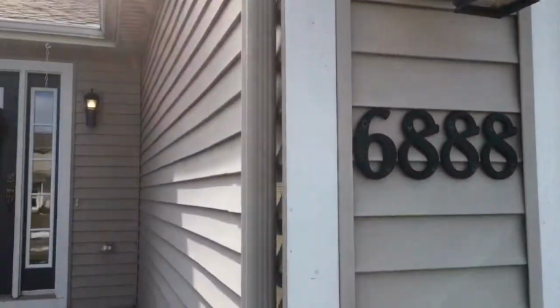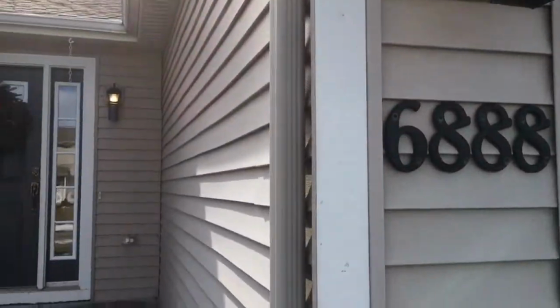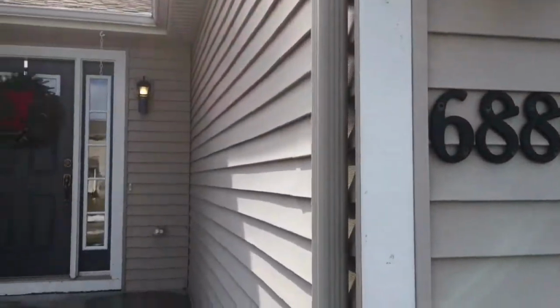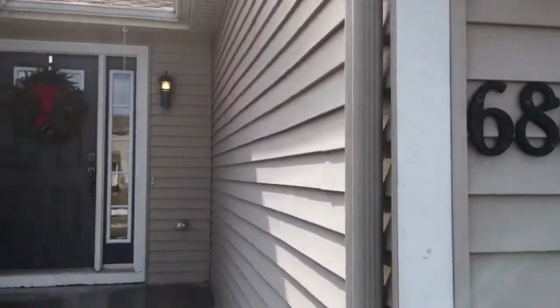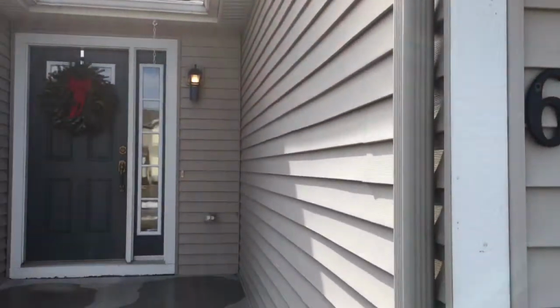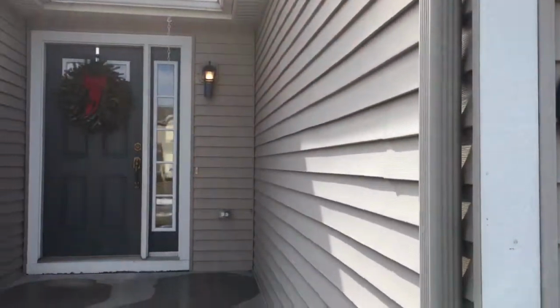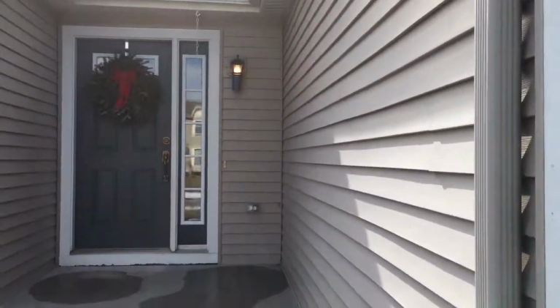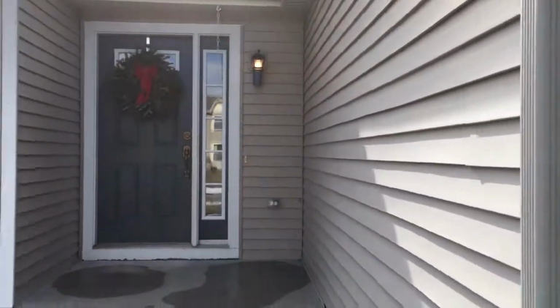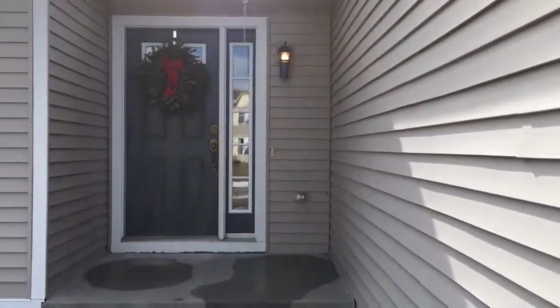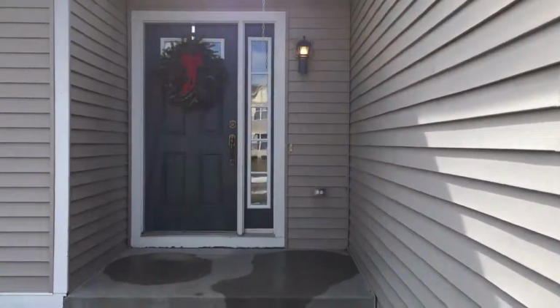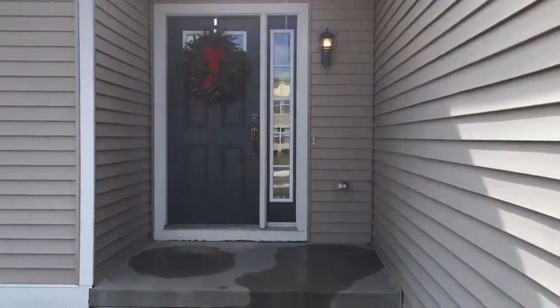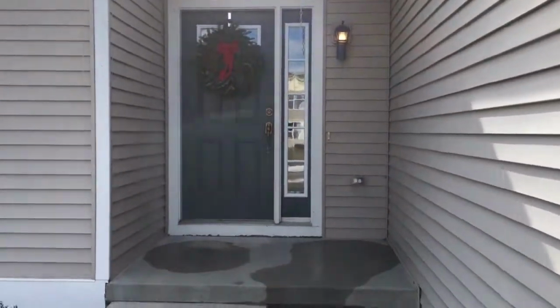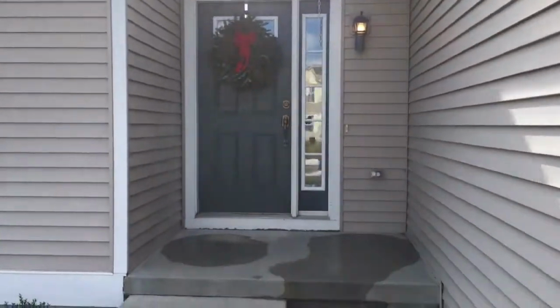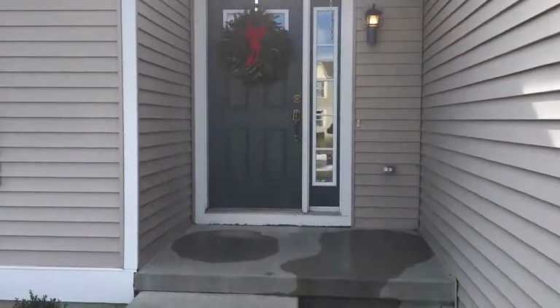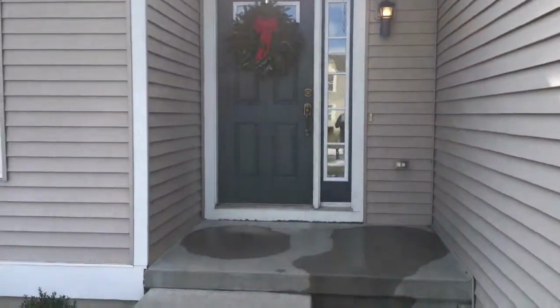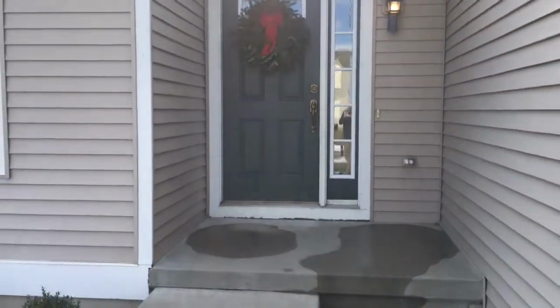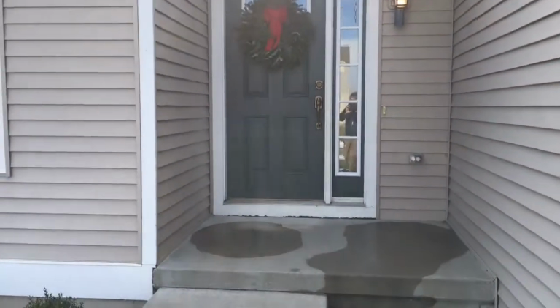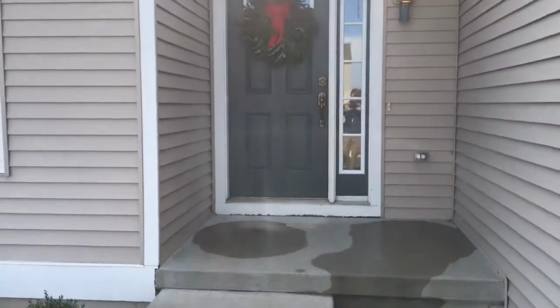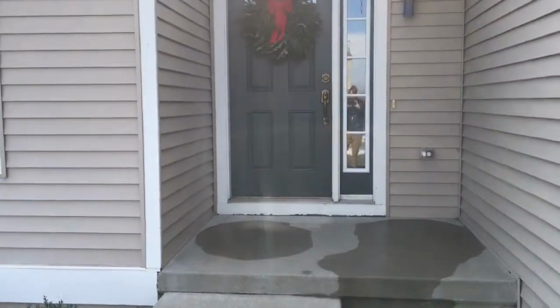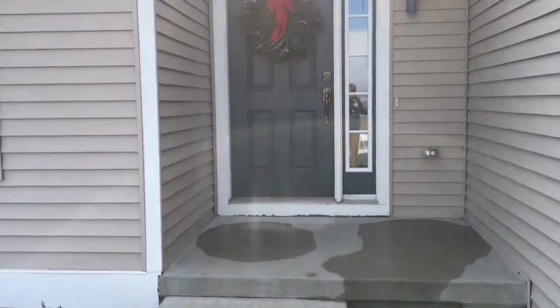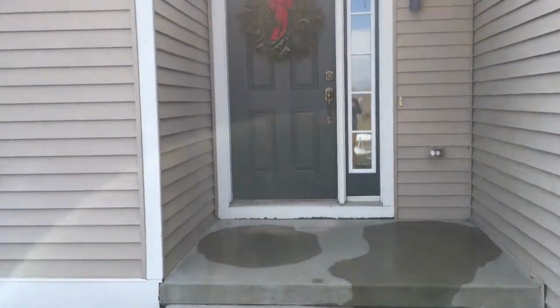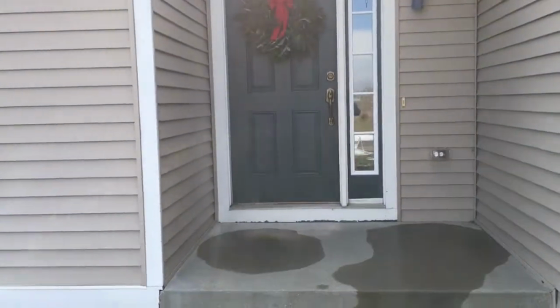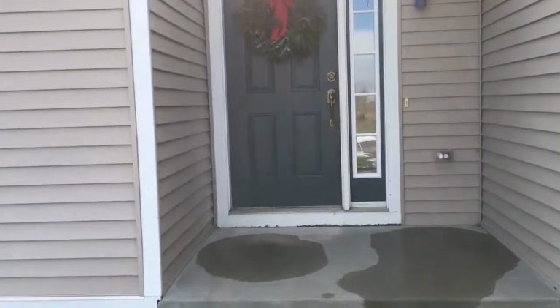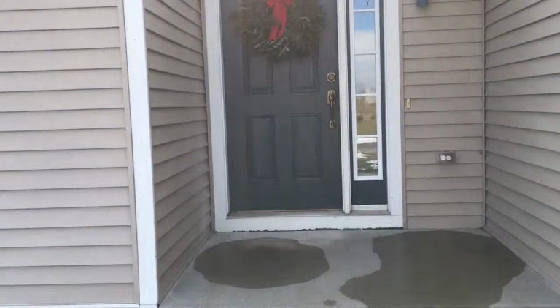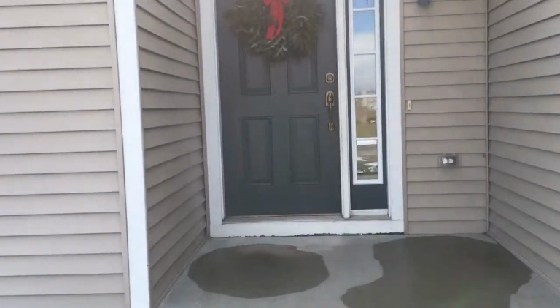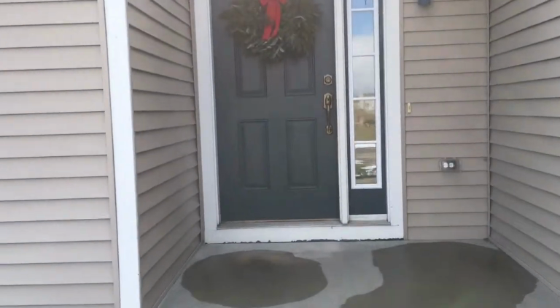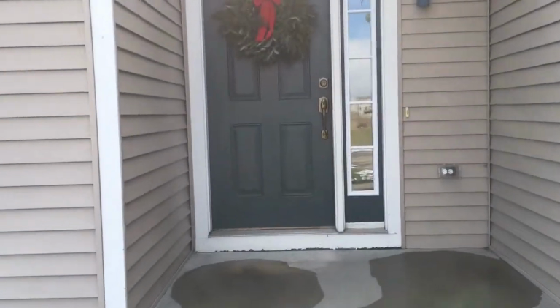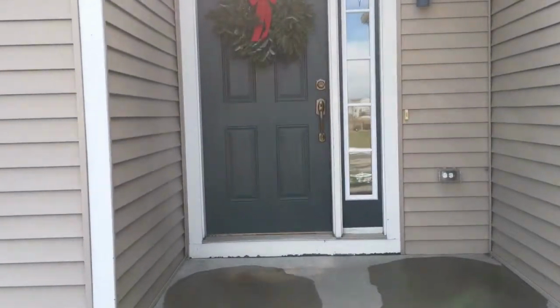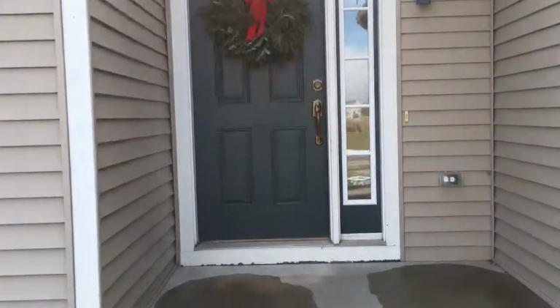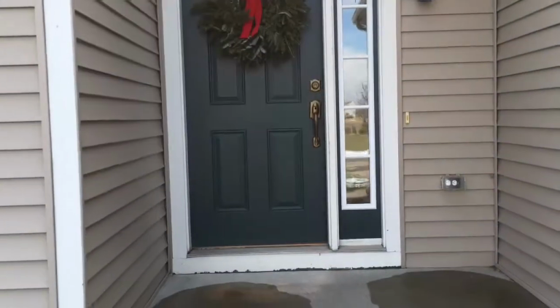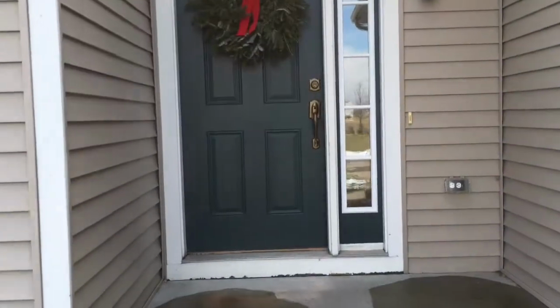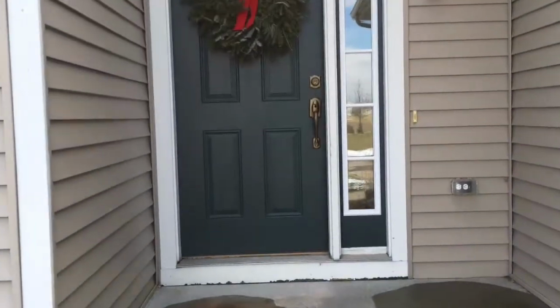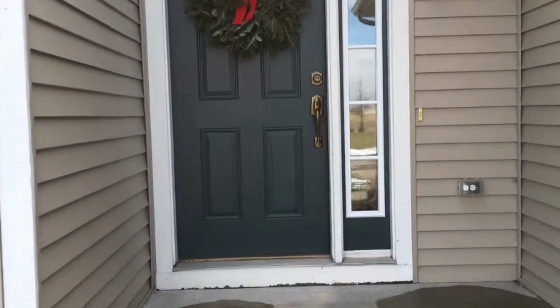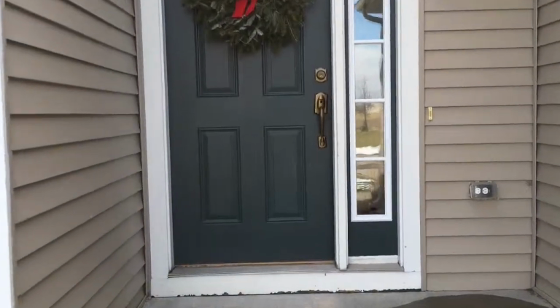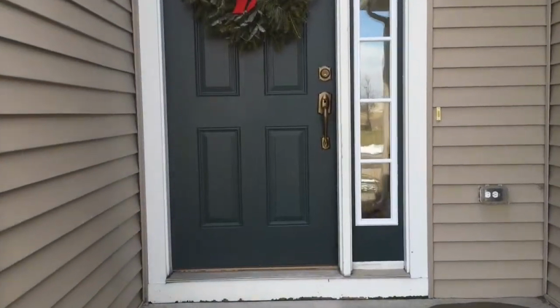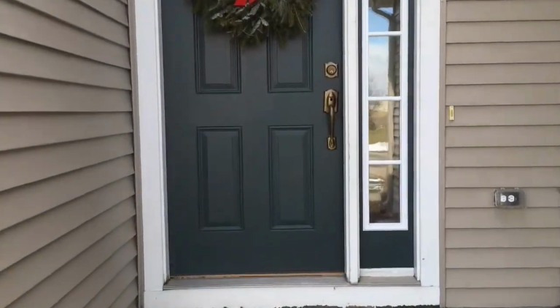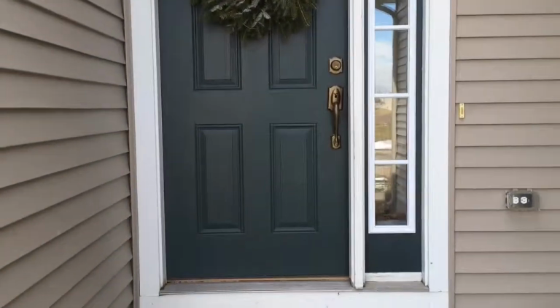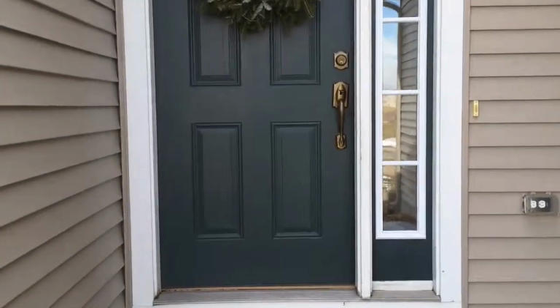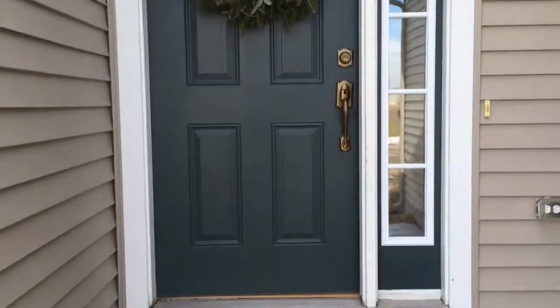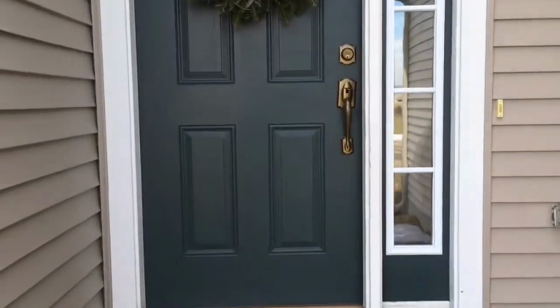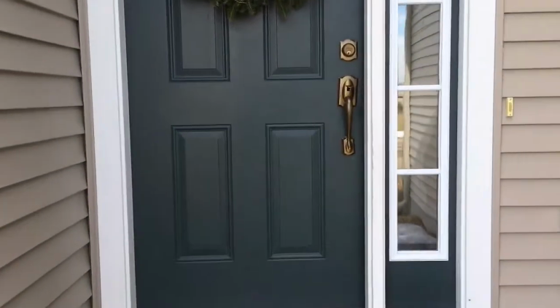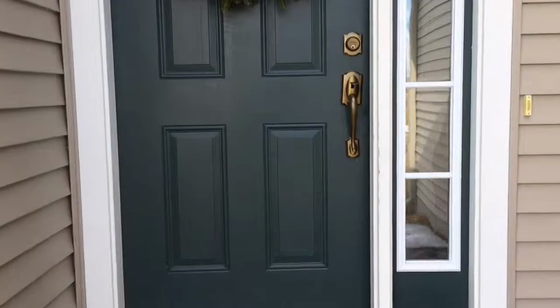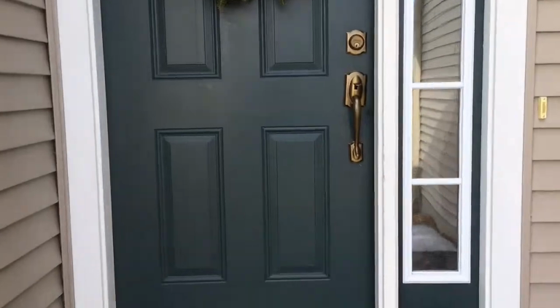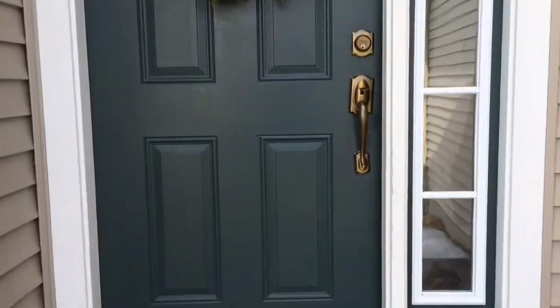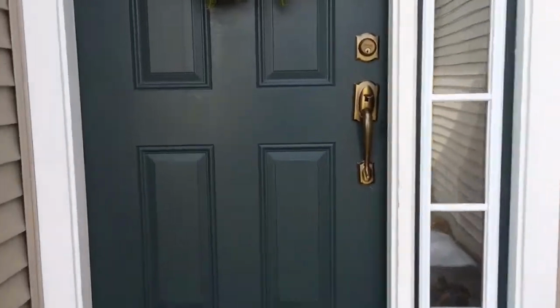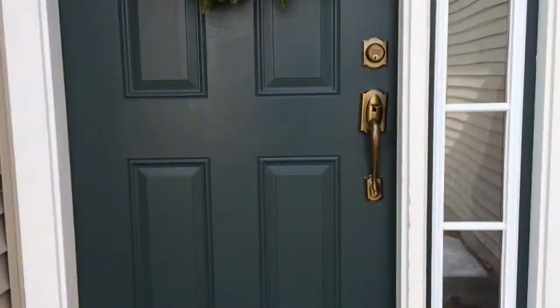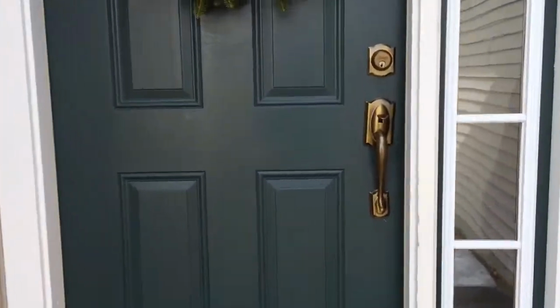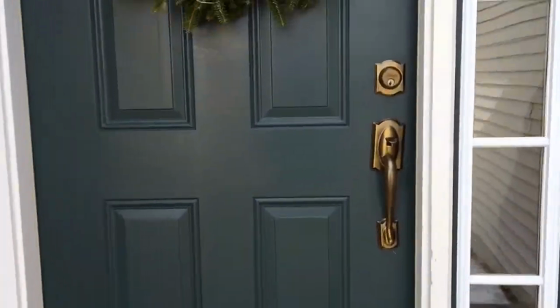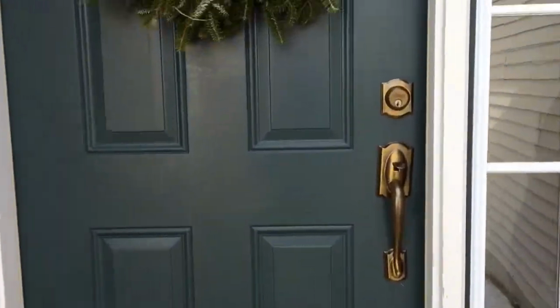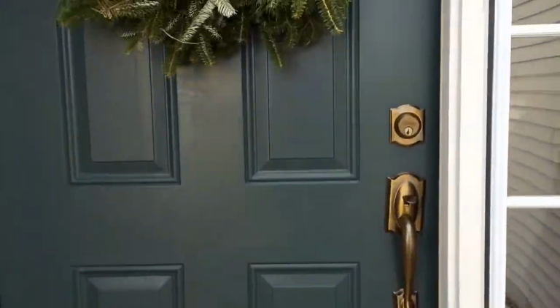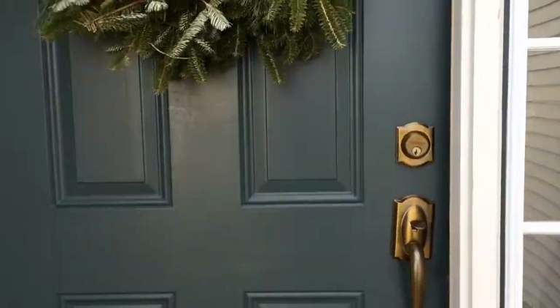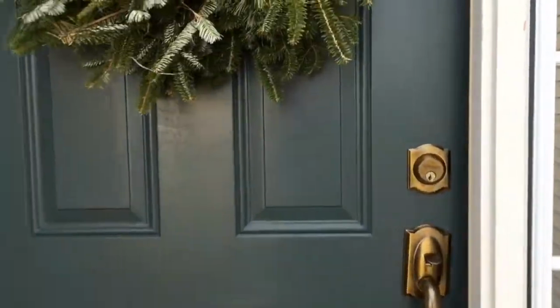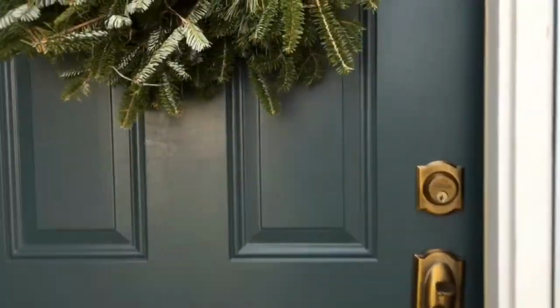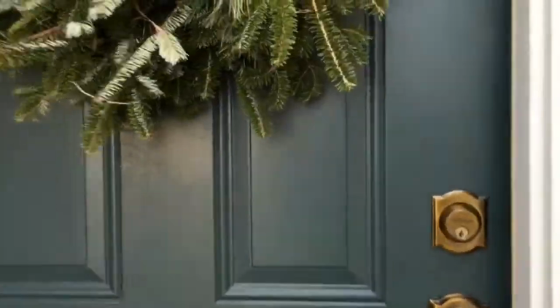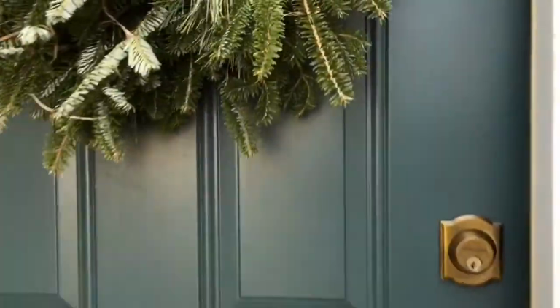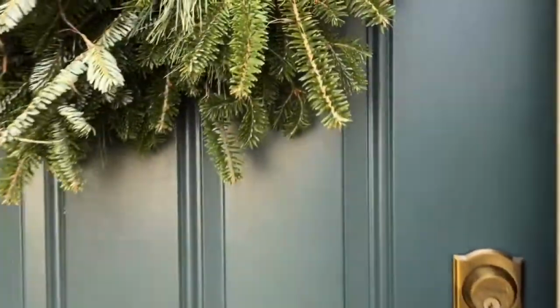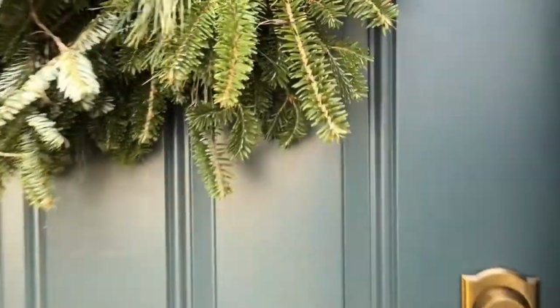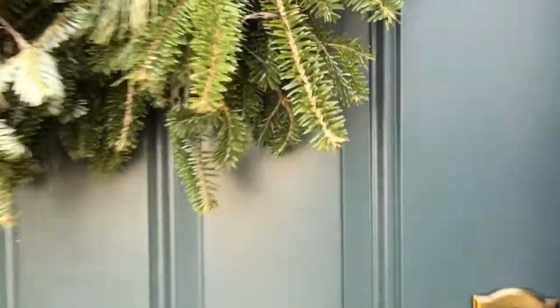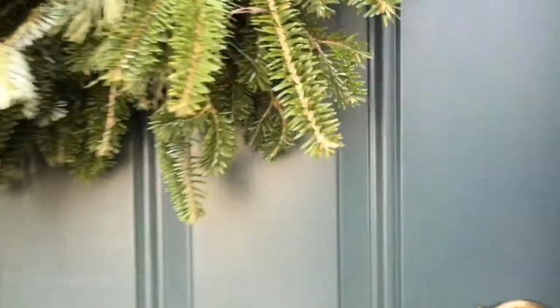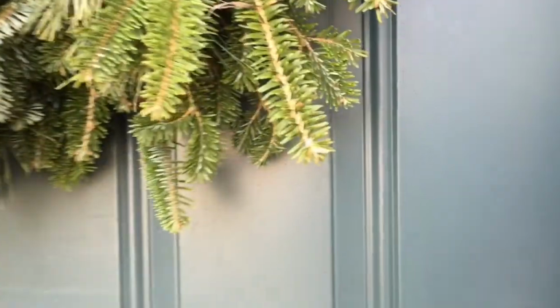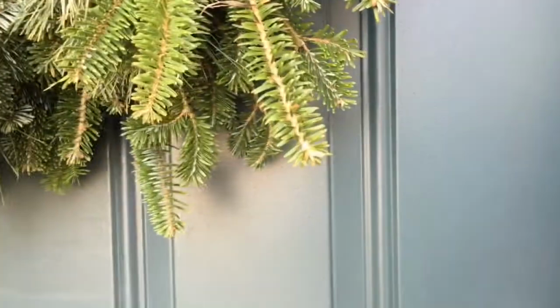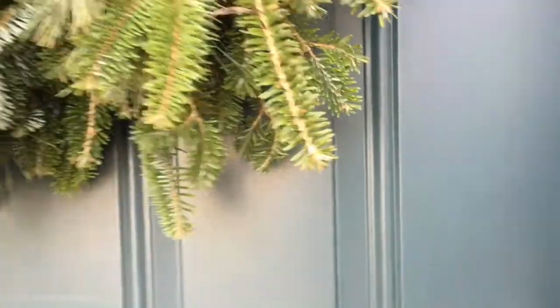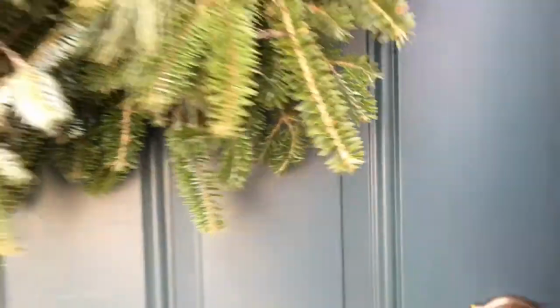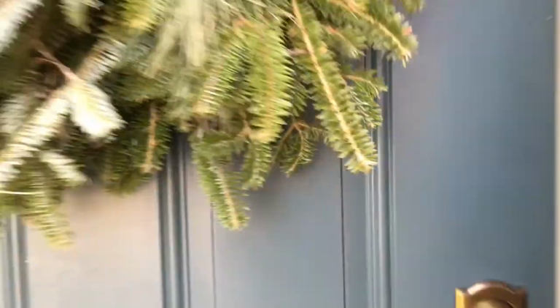Welcome to 6888 Peninsula Court, Rockford, Michigan — just steps away from Myers Lake.